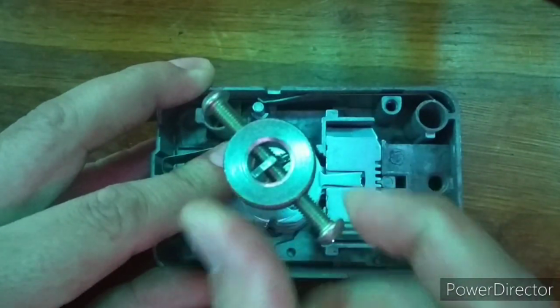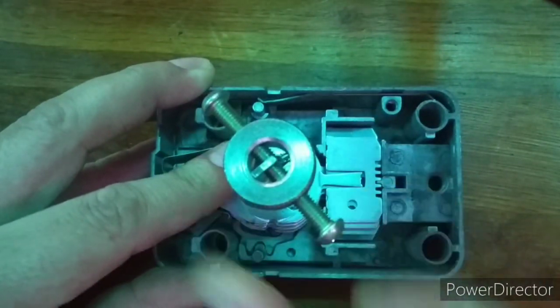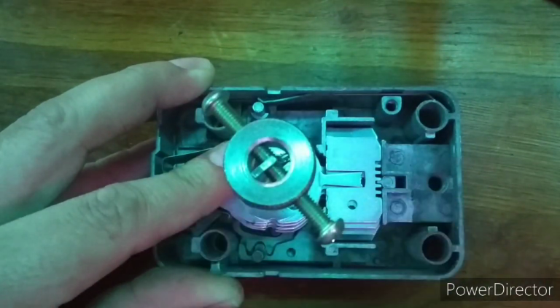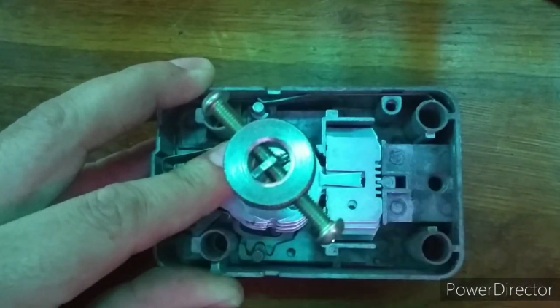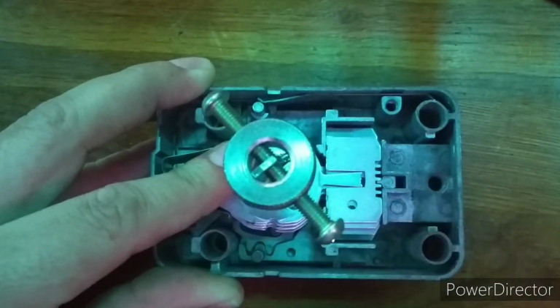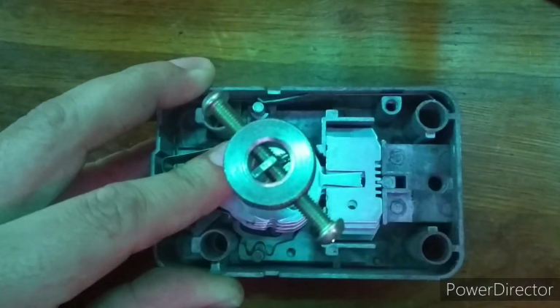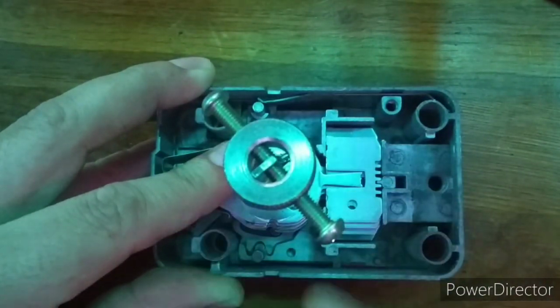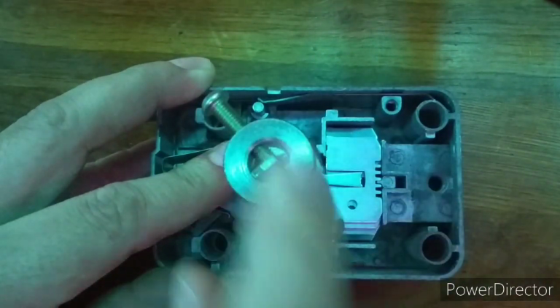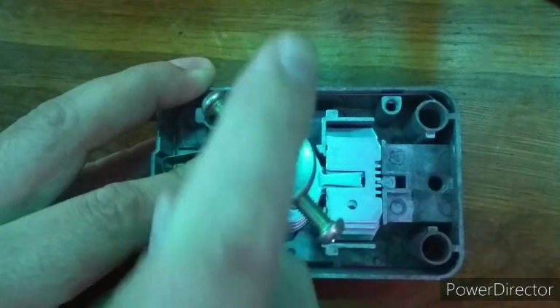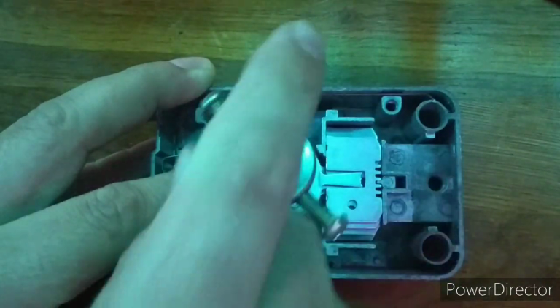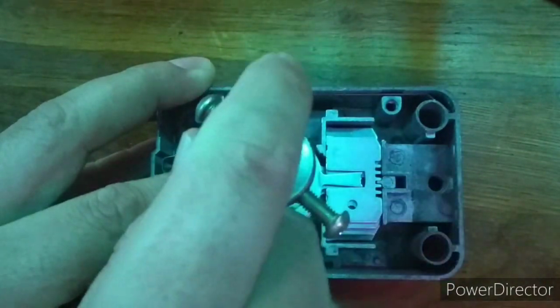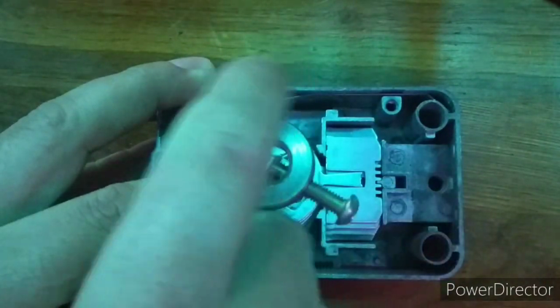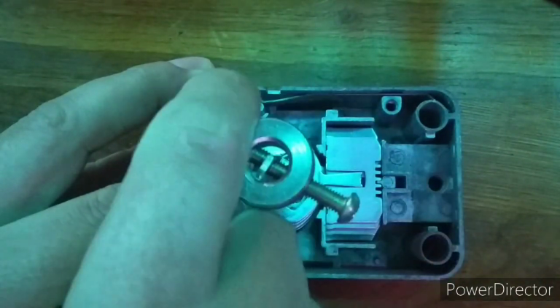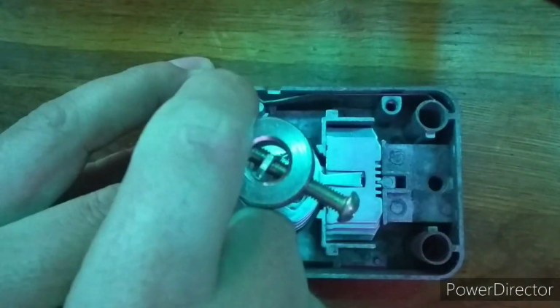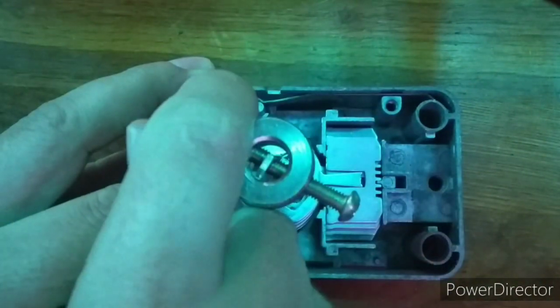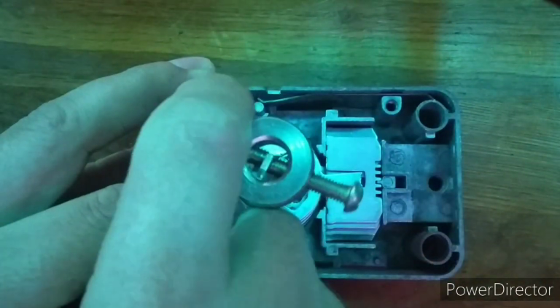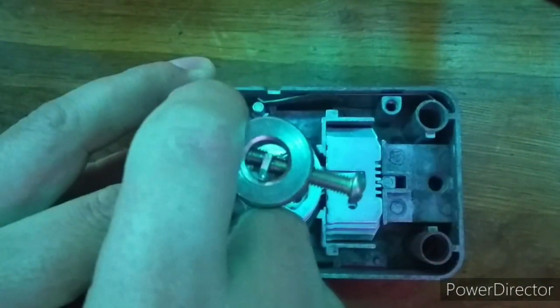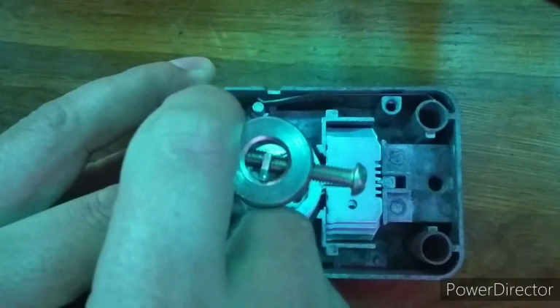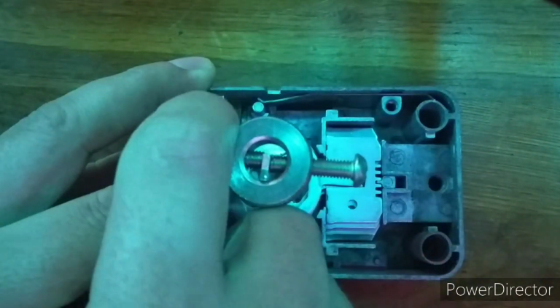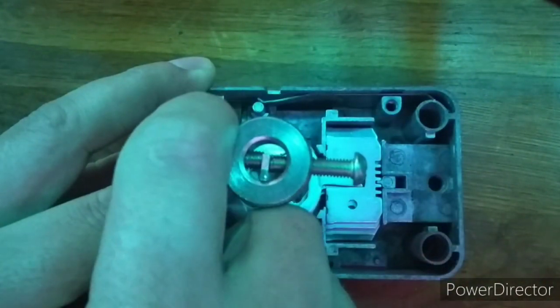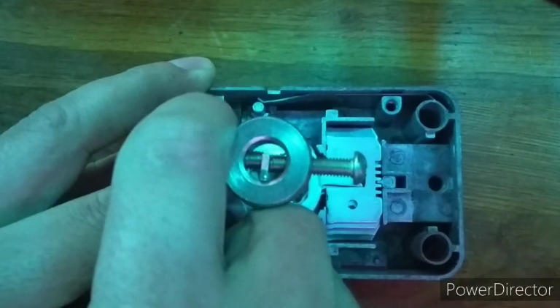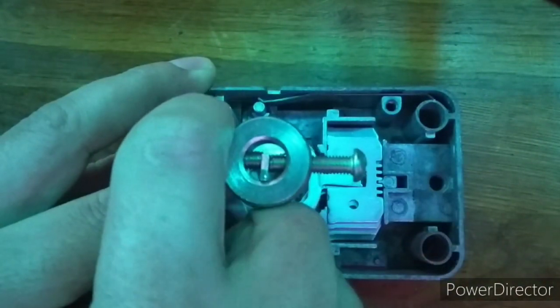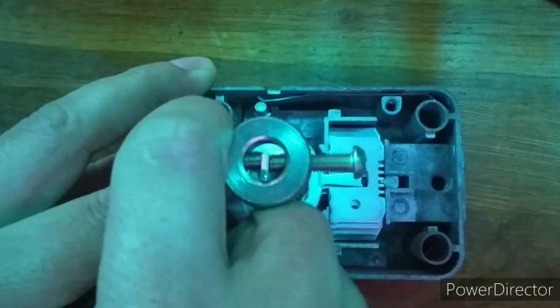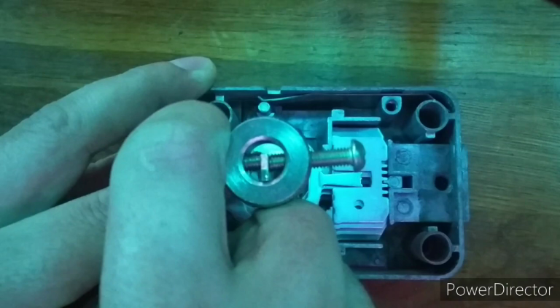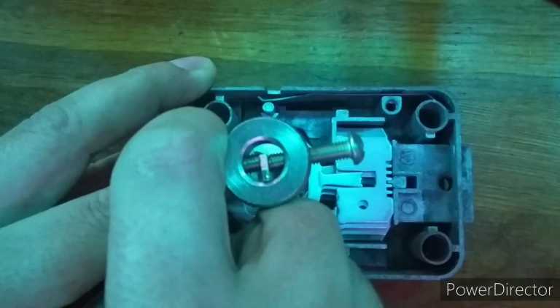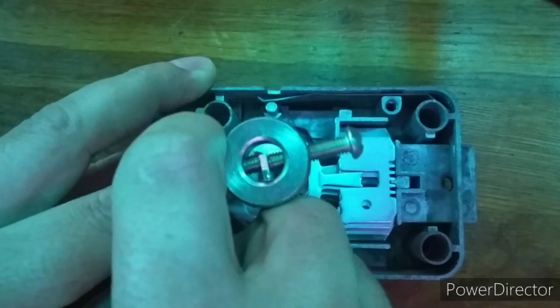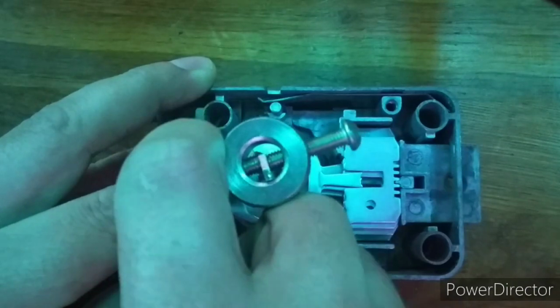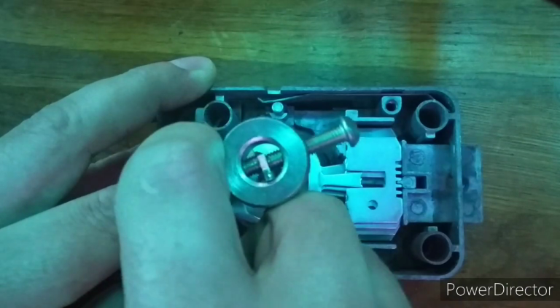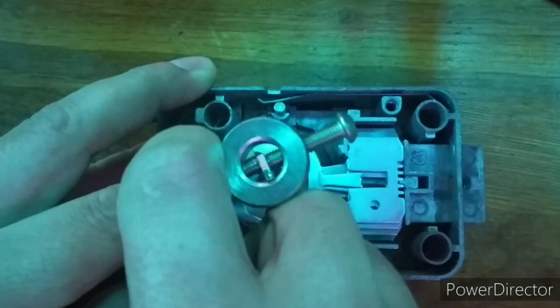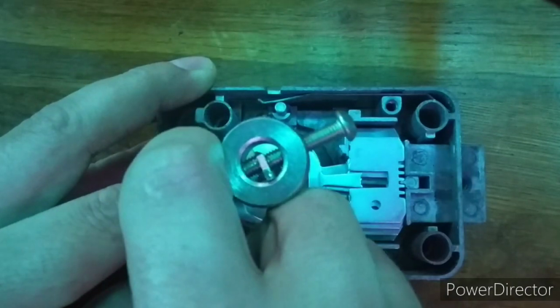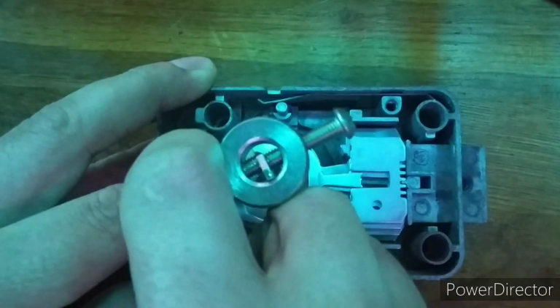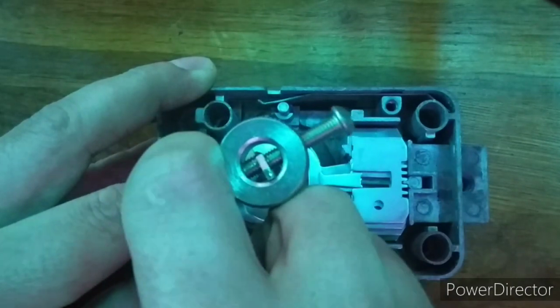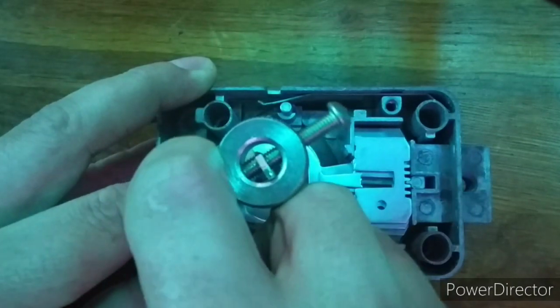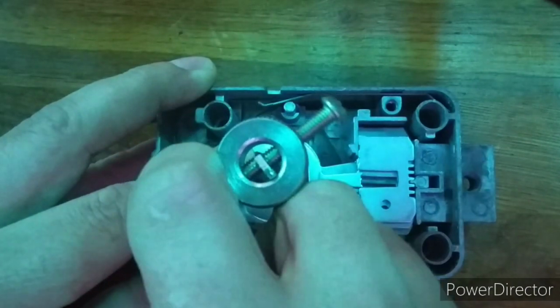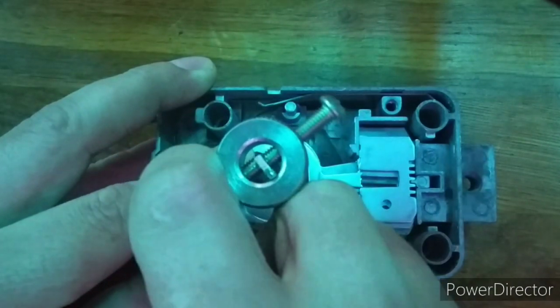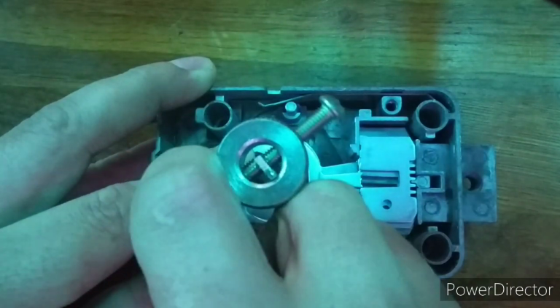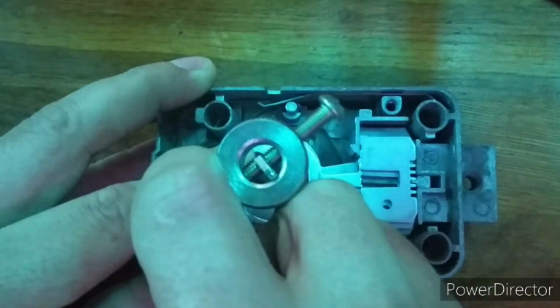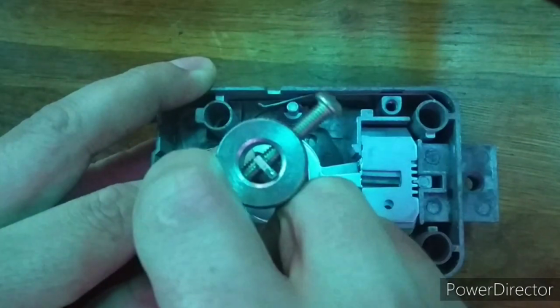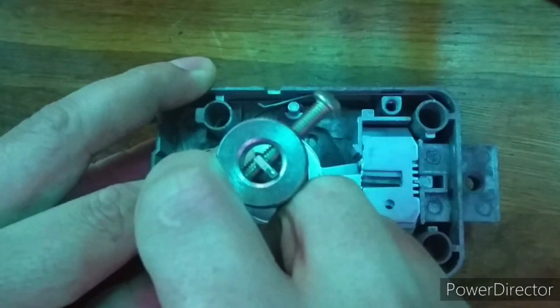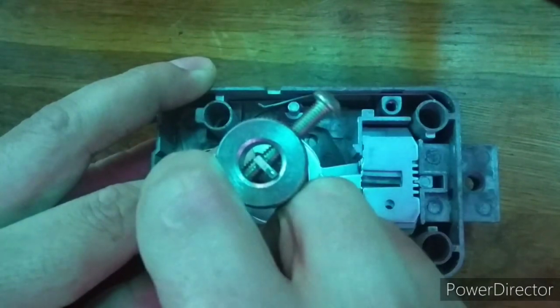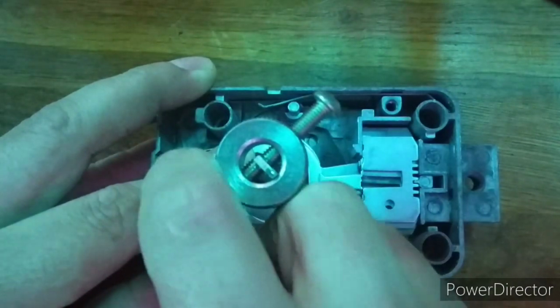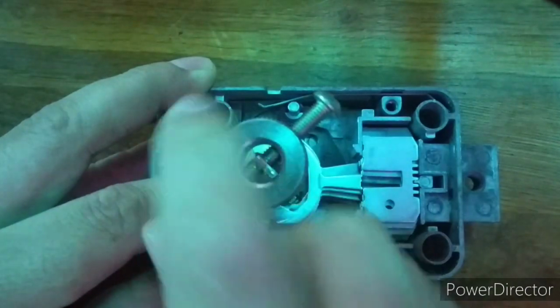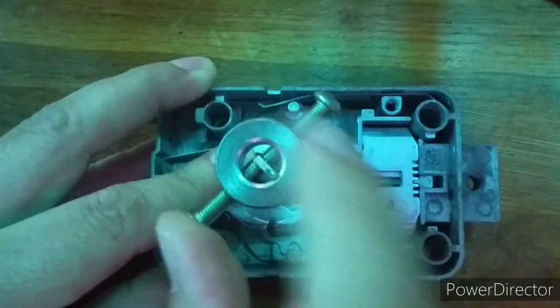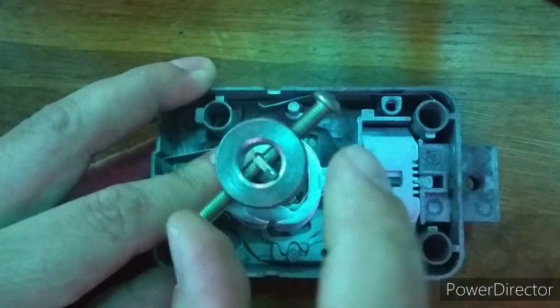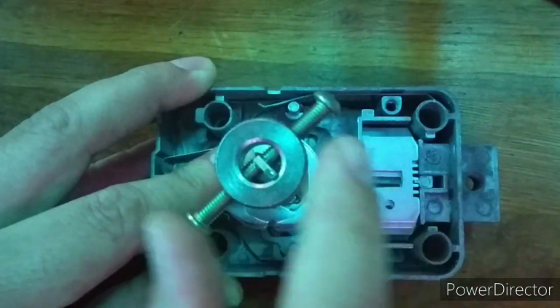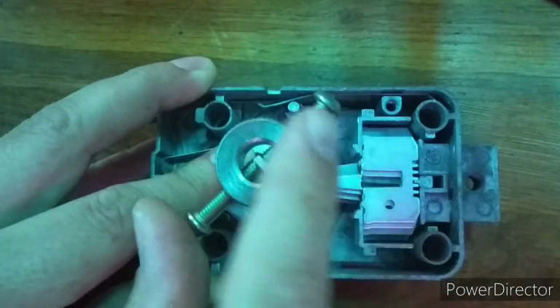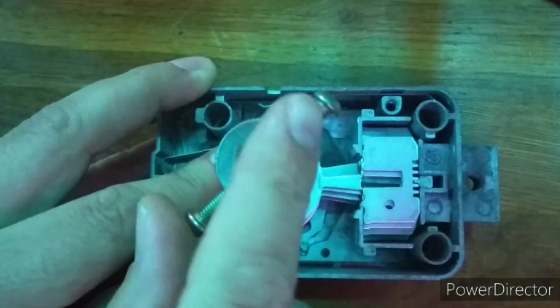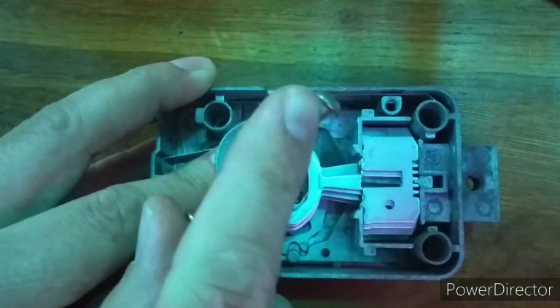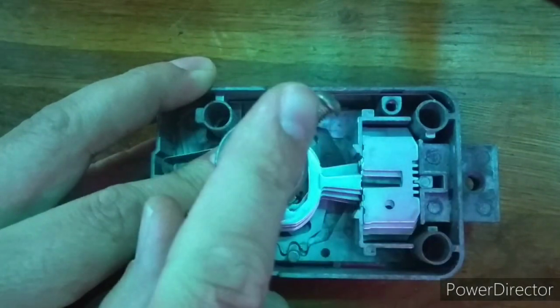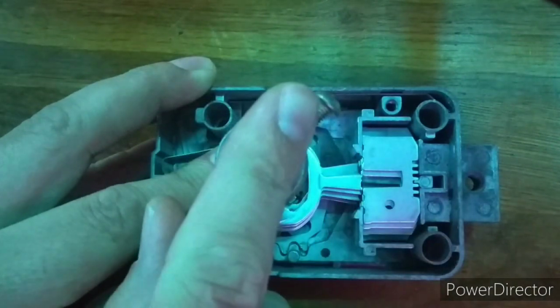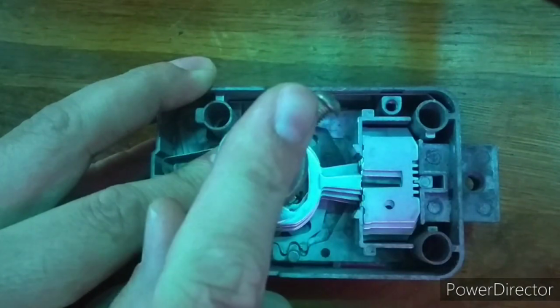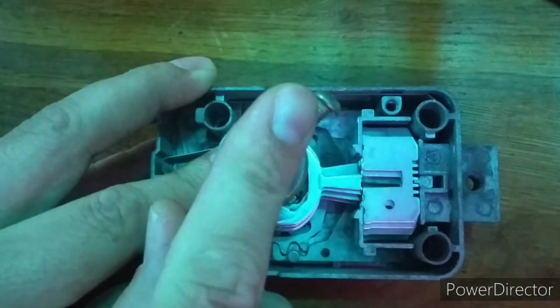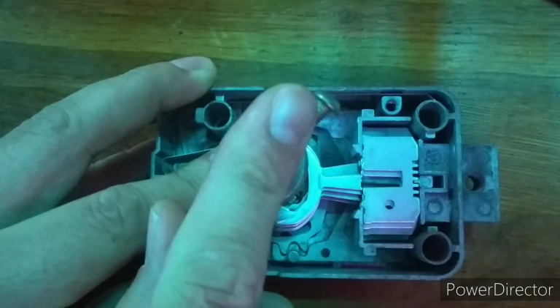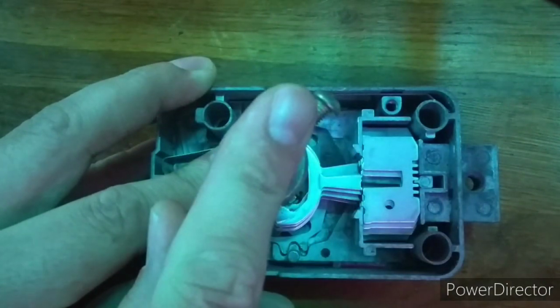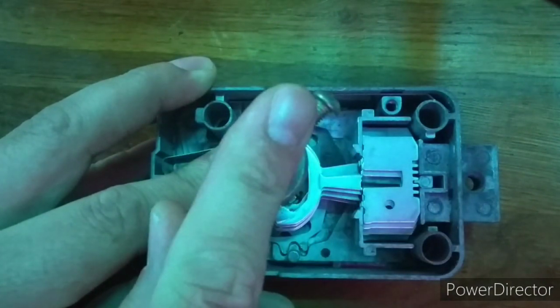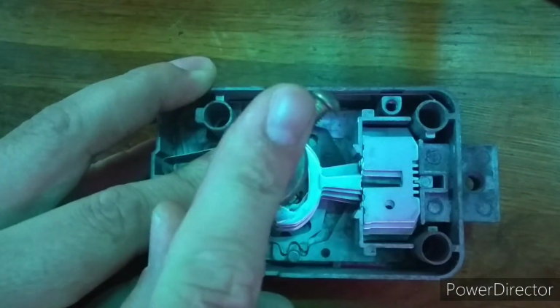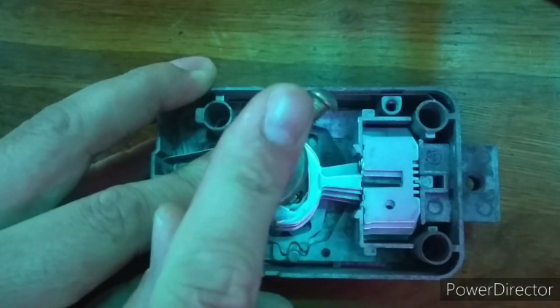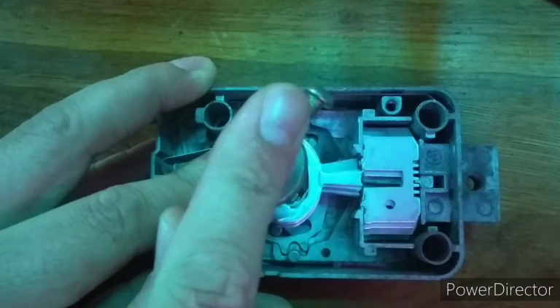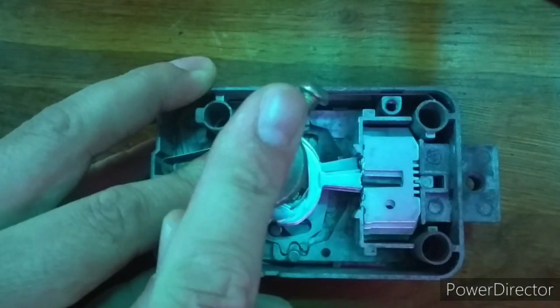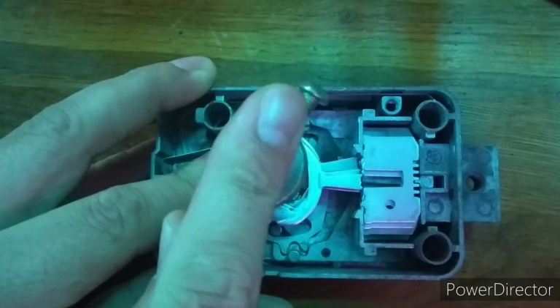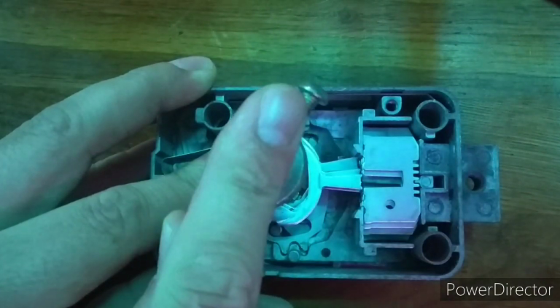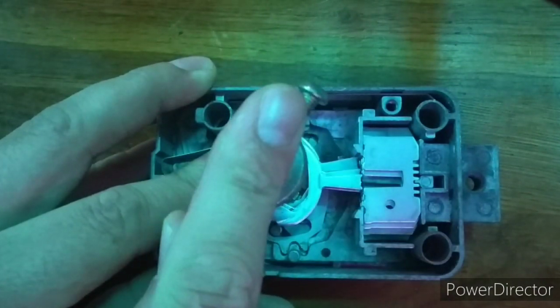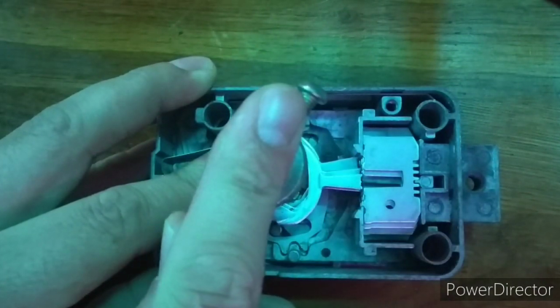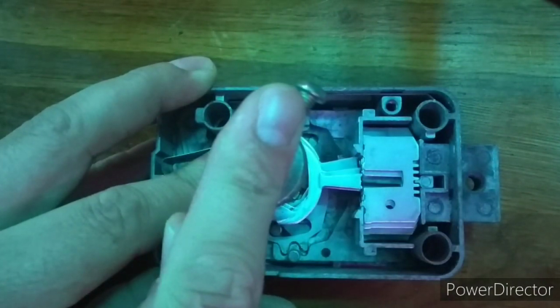This lock is key retaining, as most safes are. This stops accidentally leaving a safe in the open position.